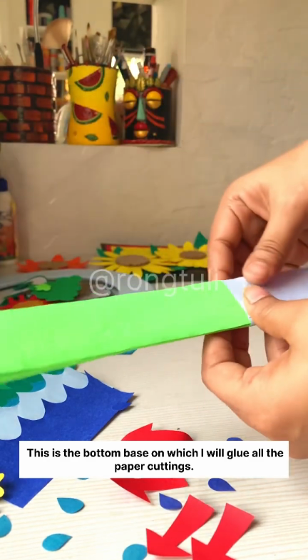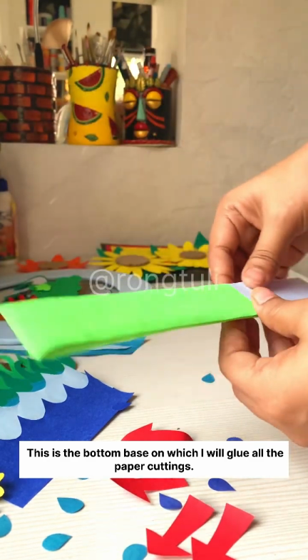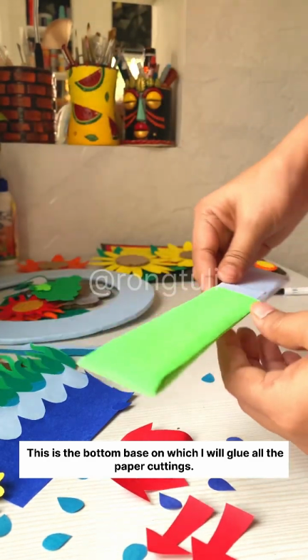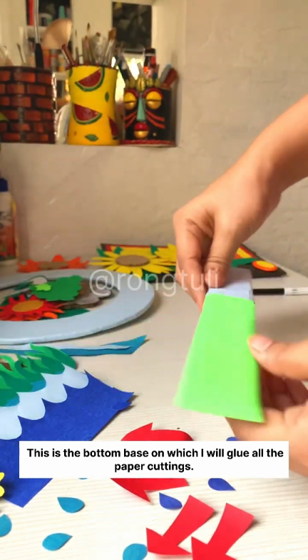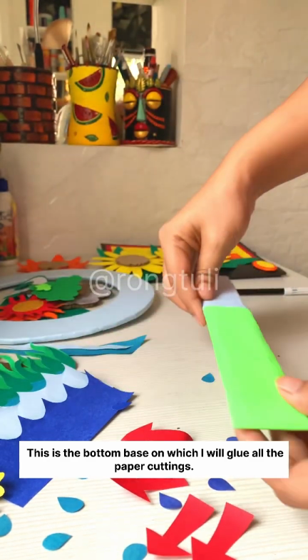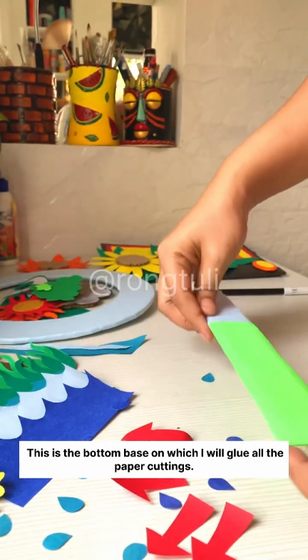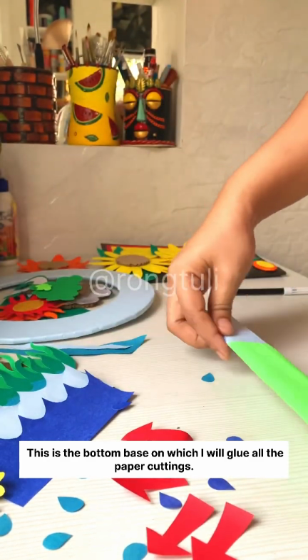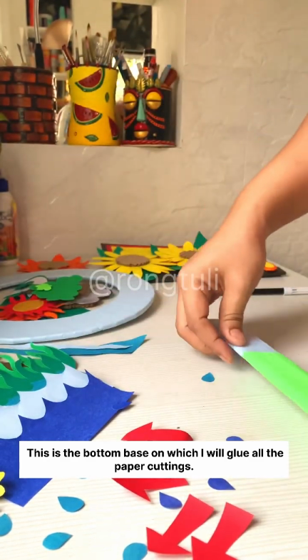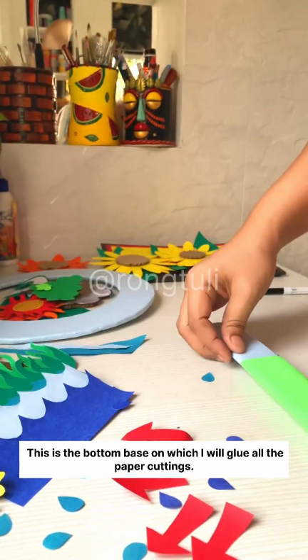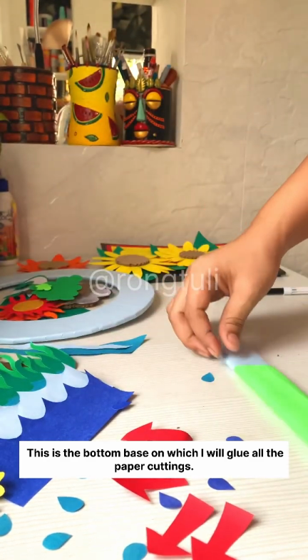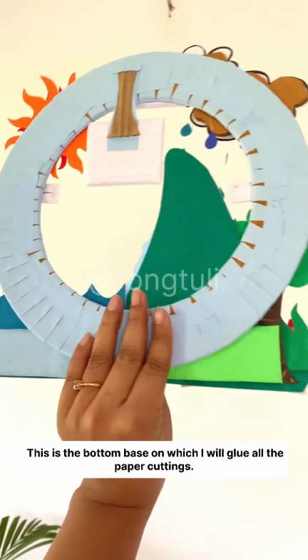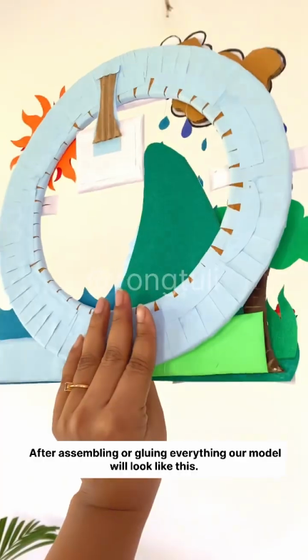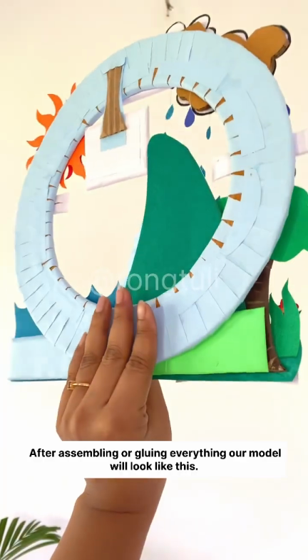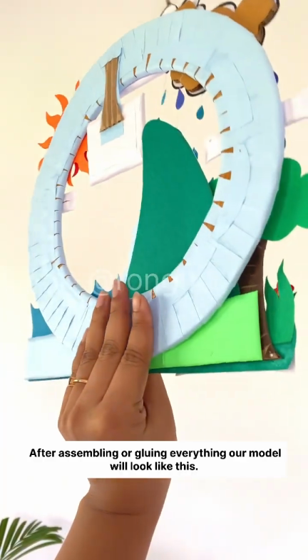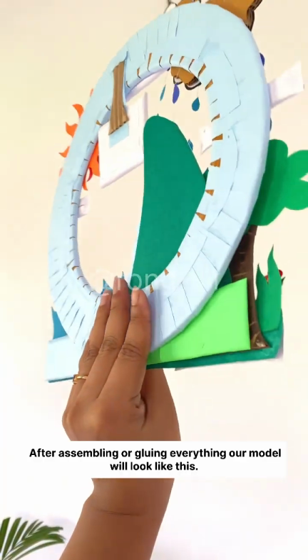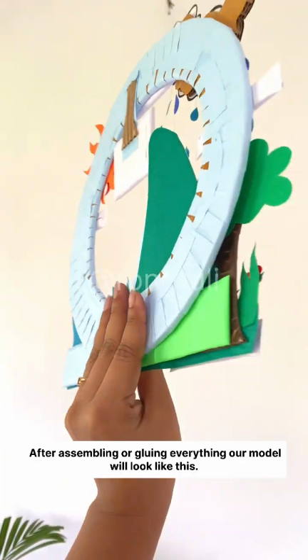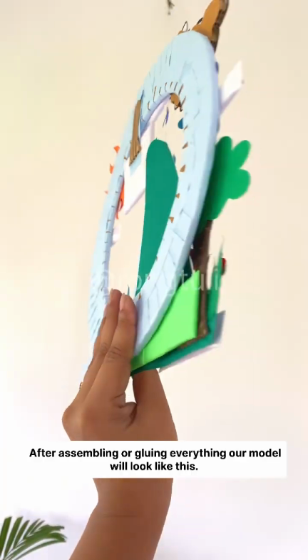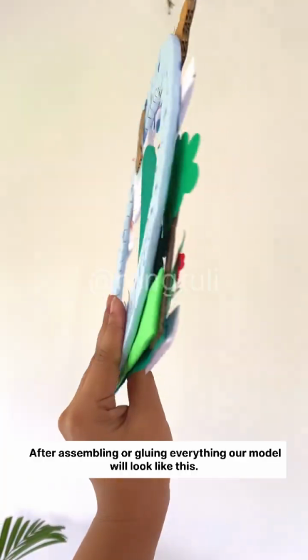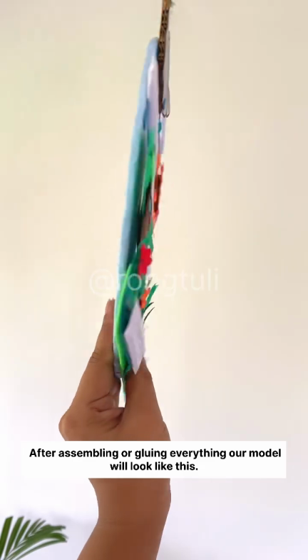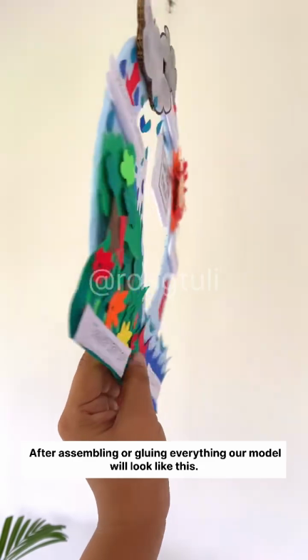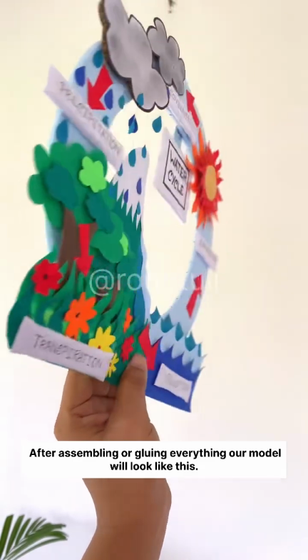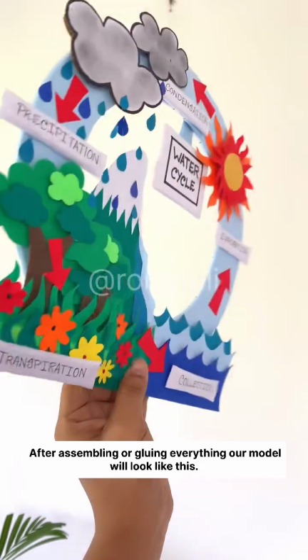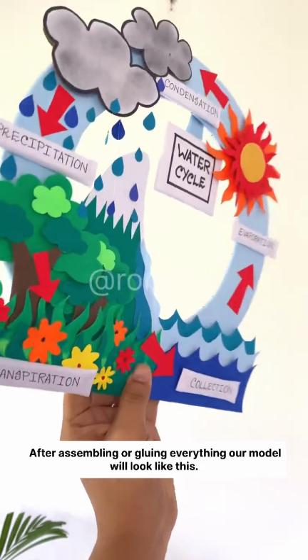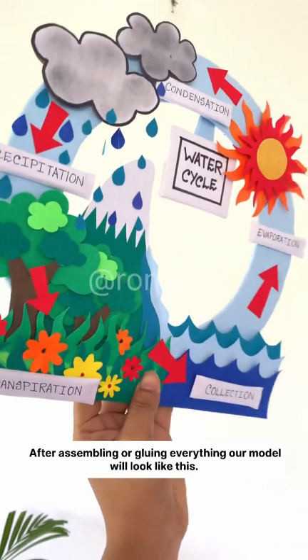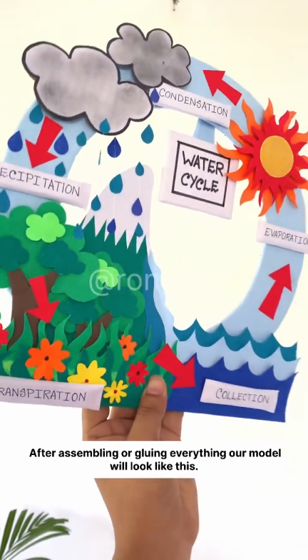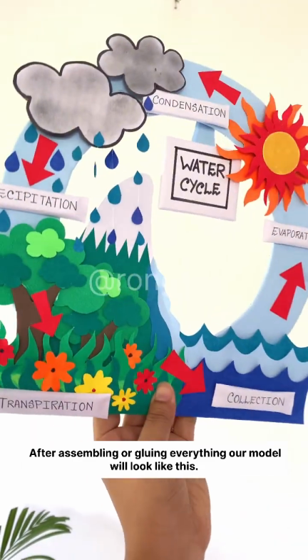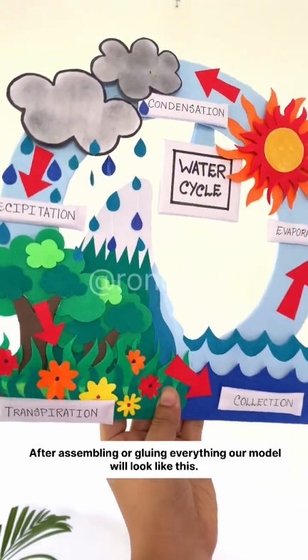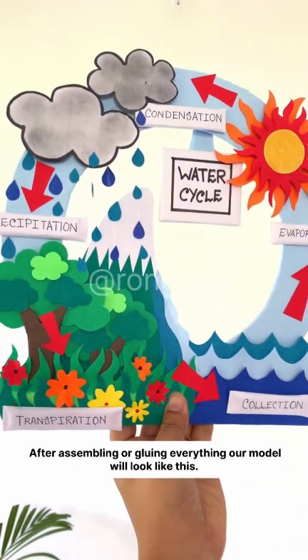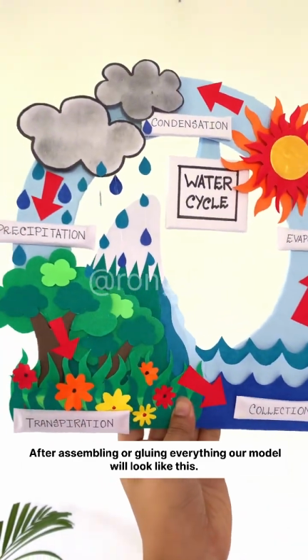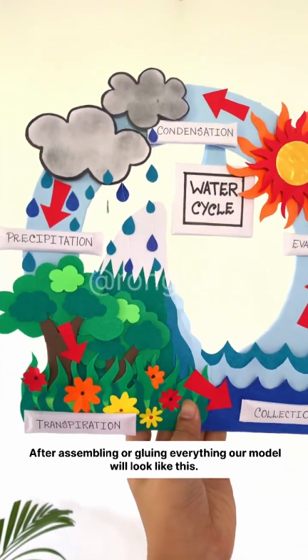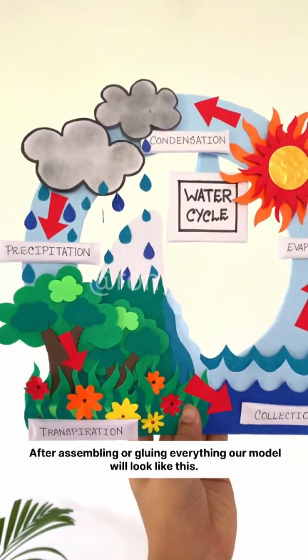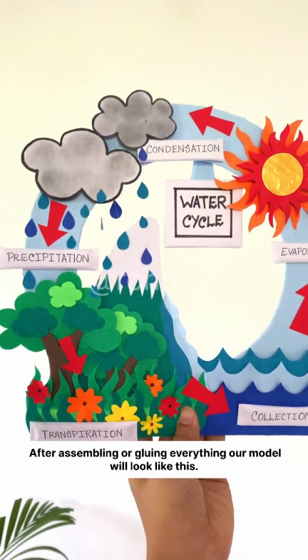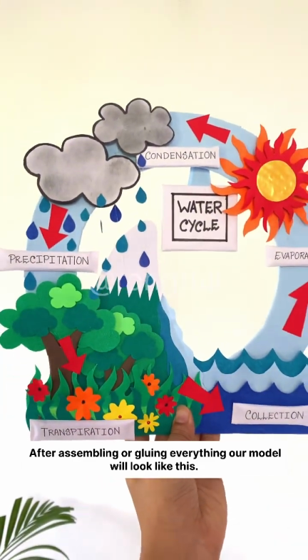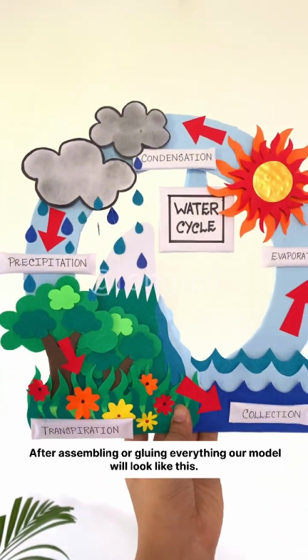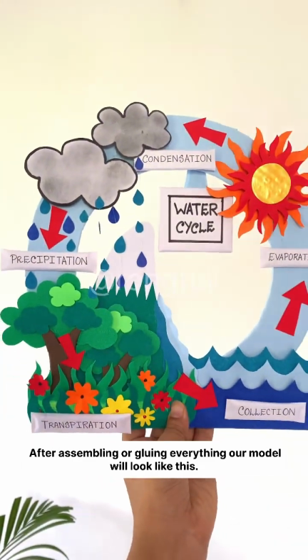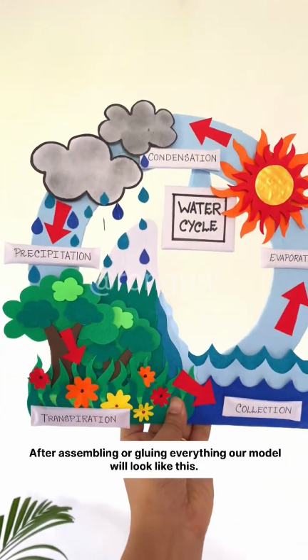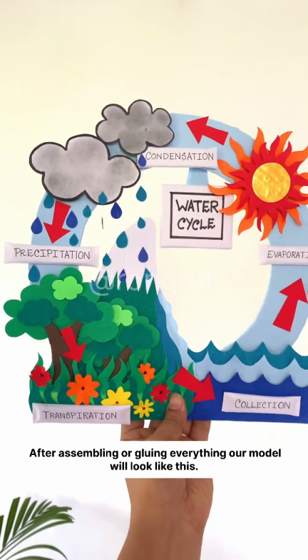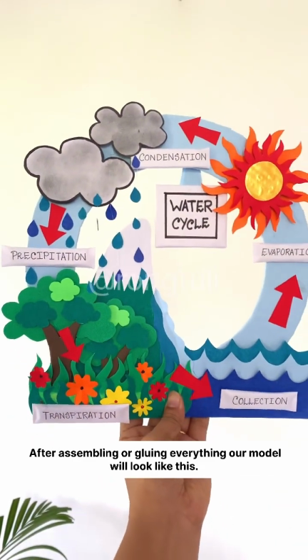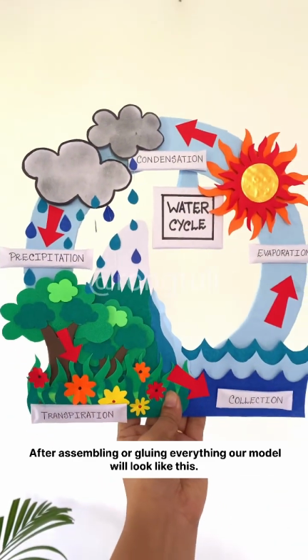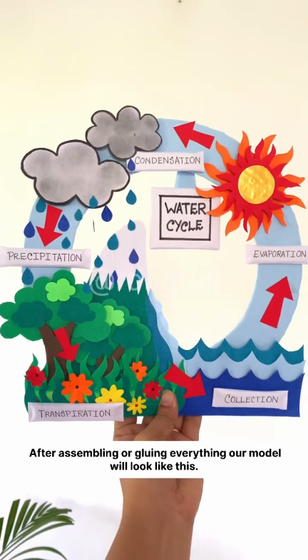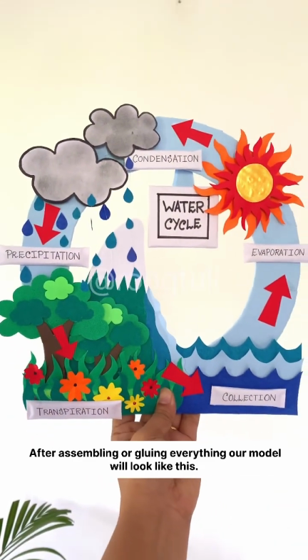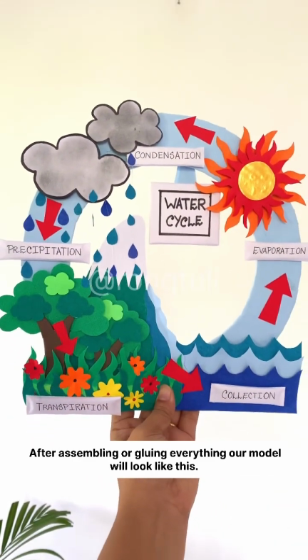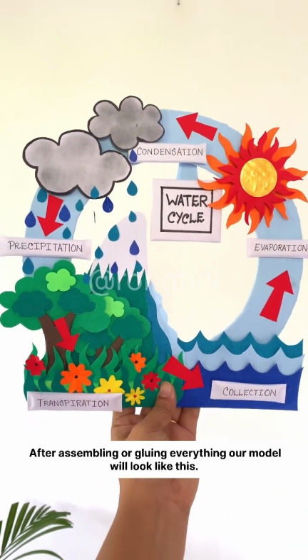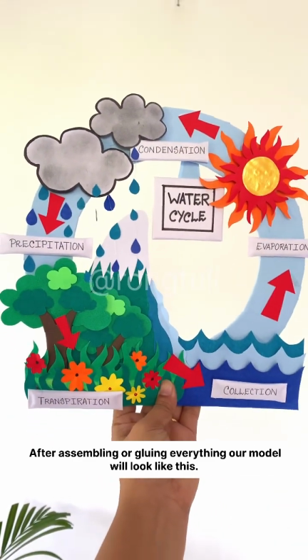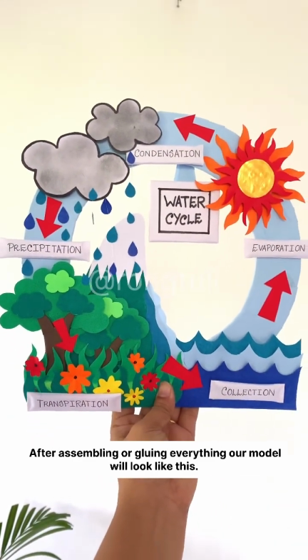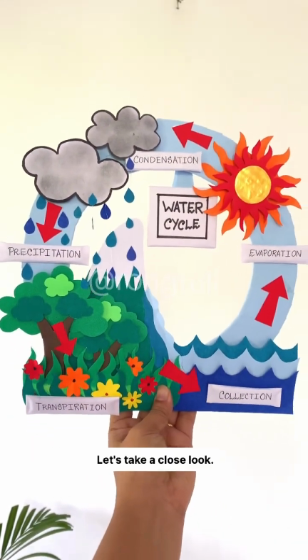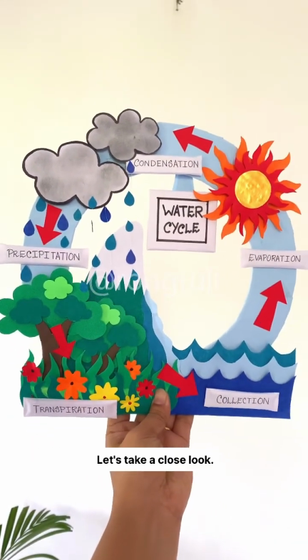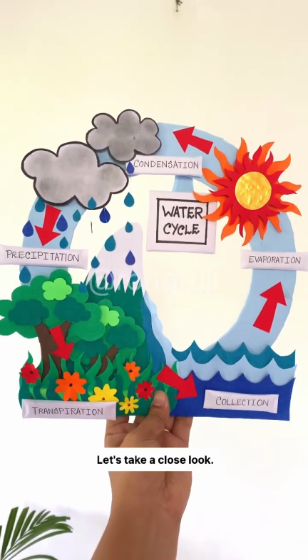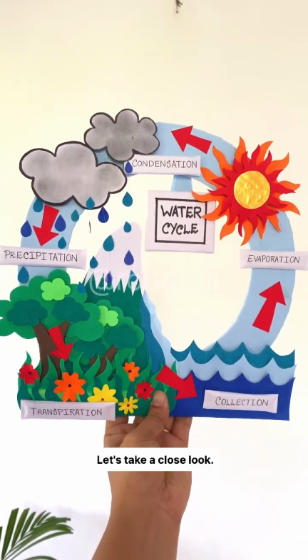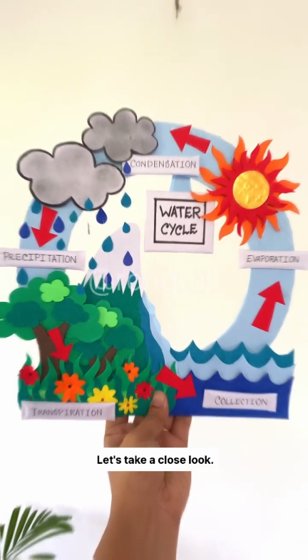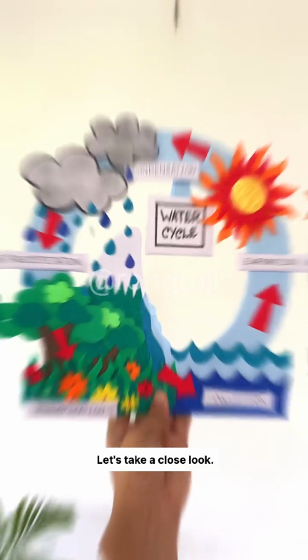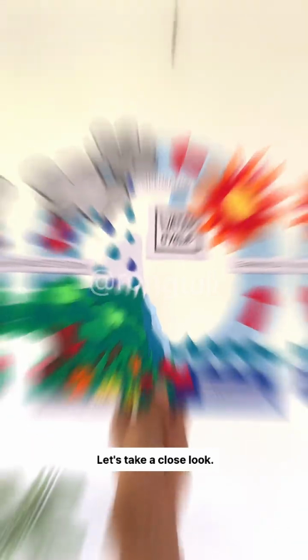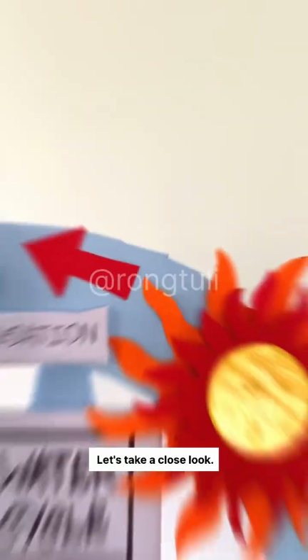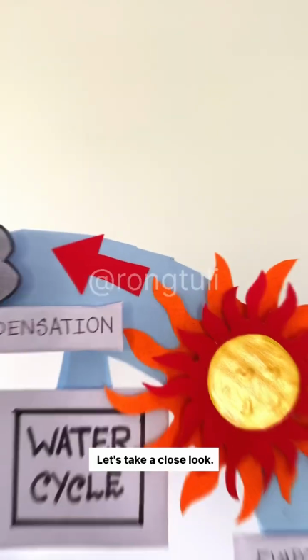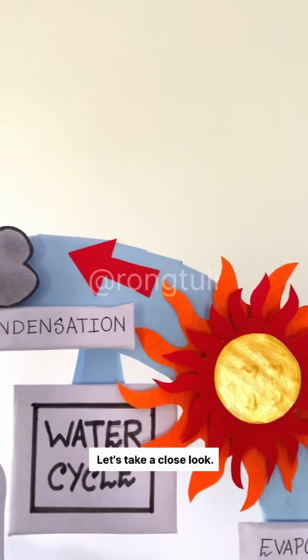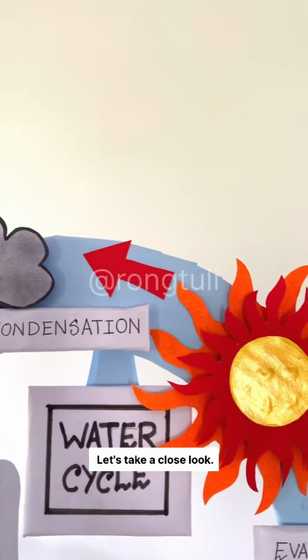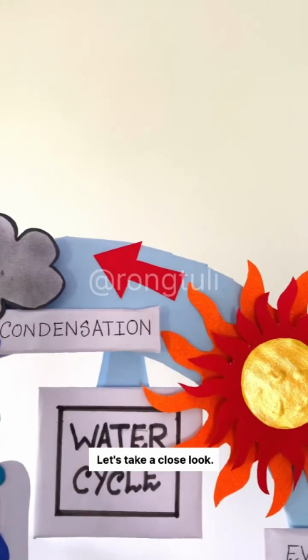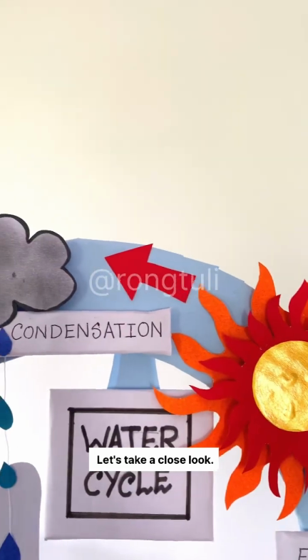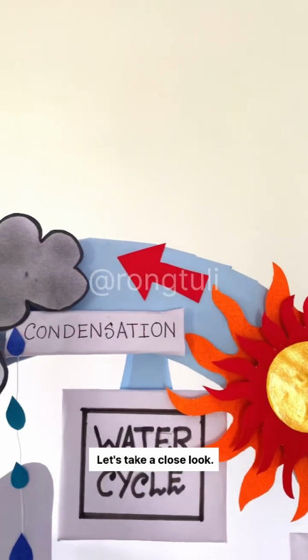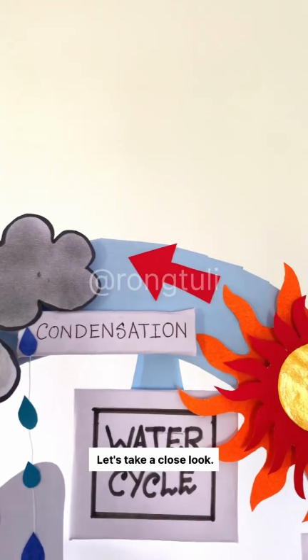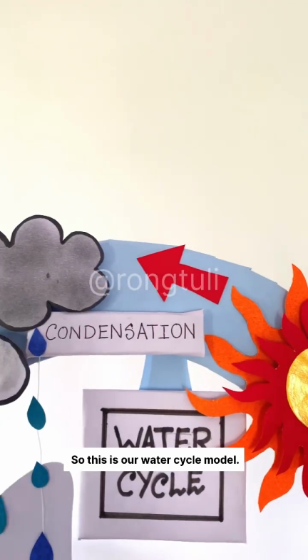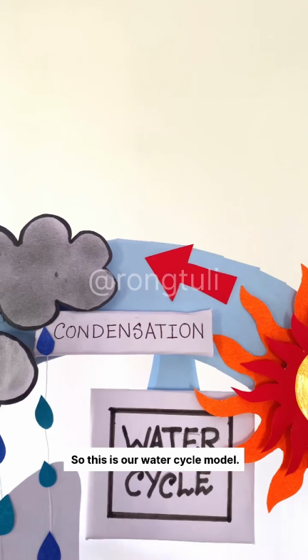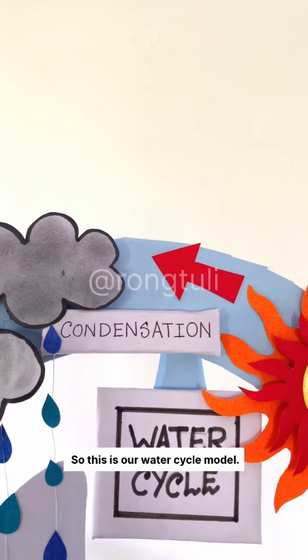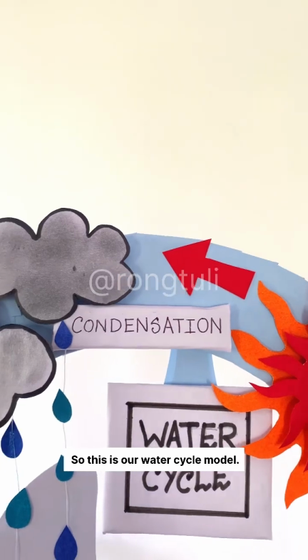Some arrows to show the direction. This is the bottom base on which I will glue all the paper cuttings. After assembling and gluing everything, our model will look like this. Let's take a close look.